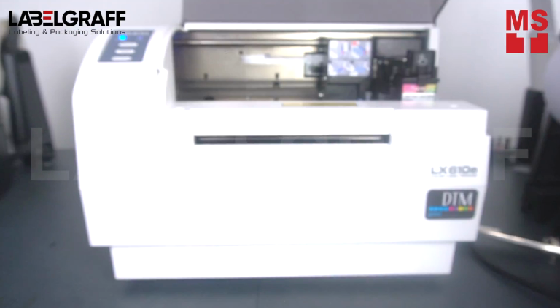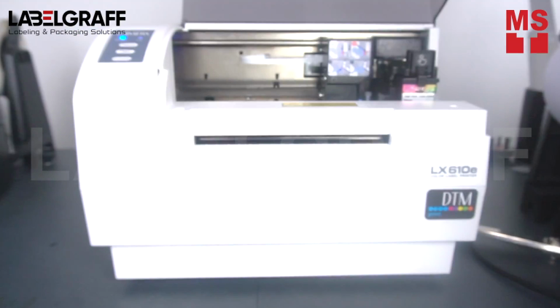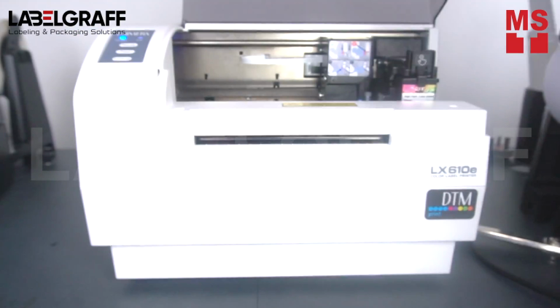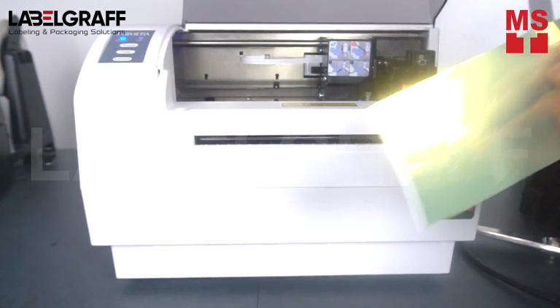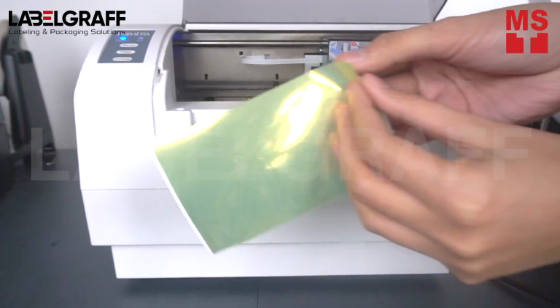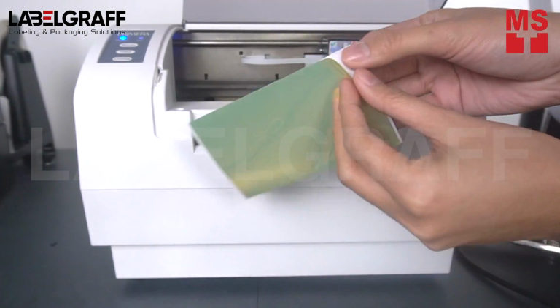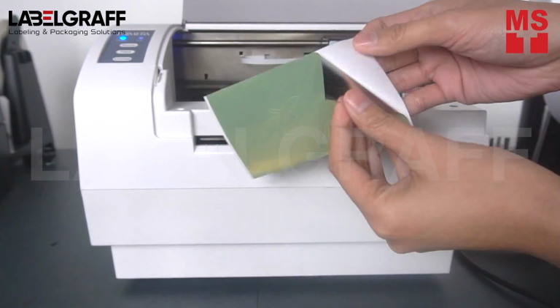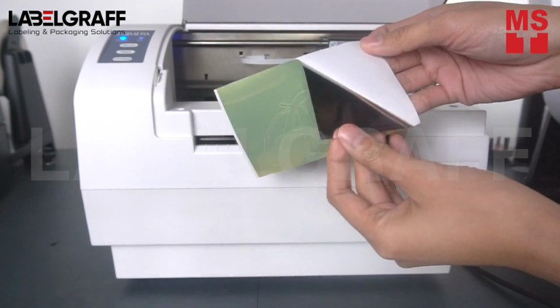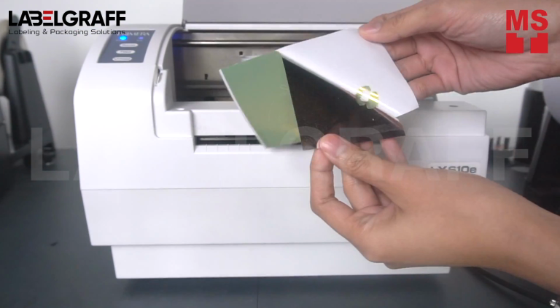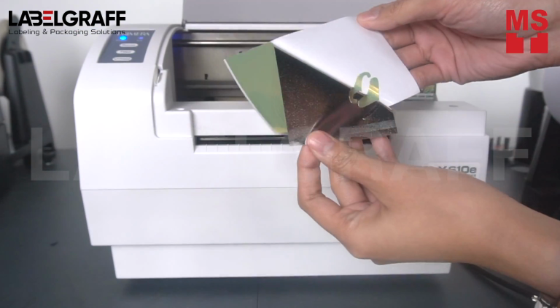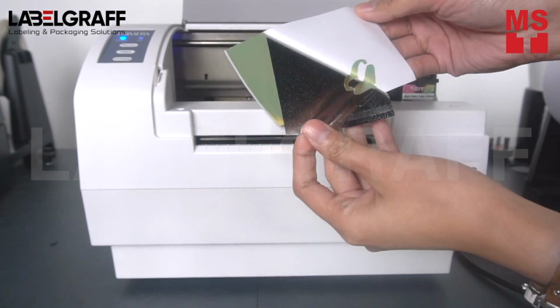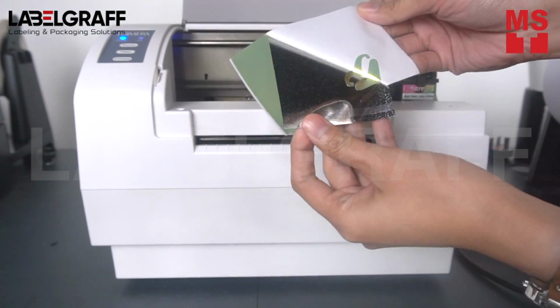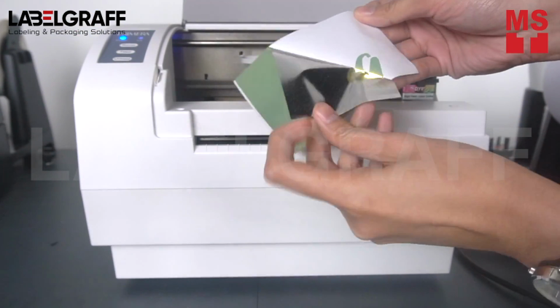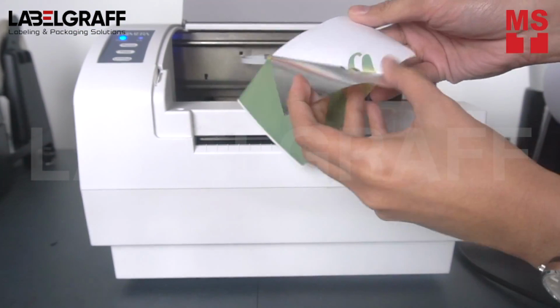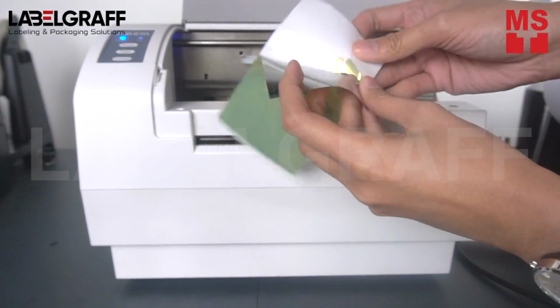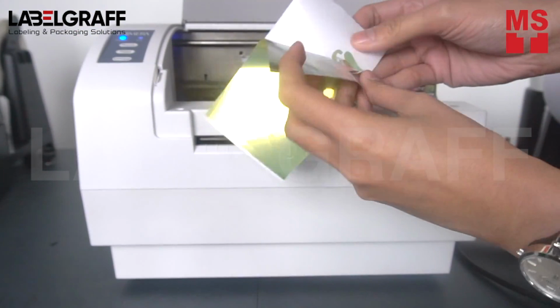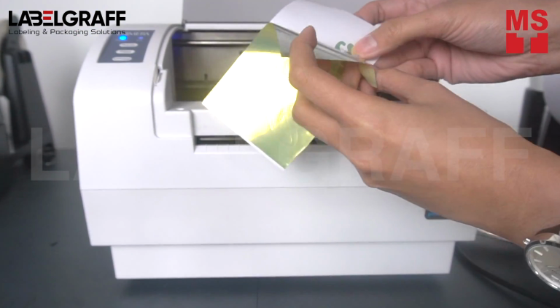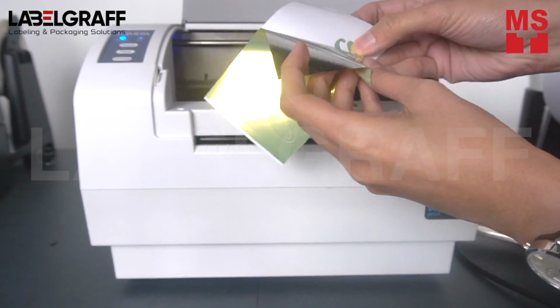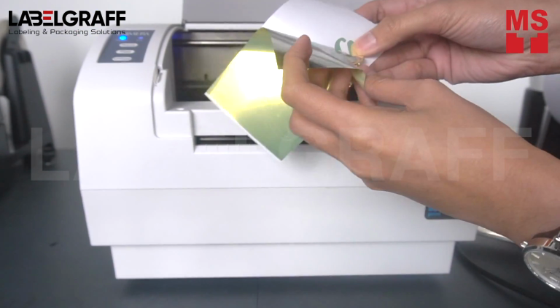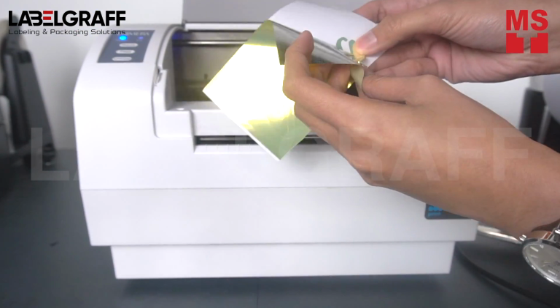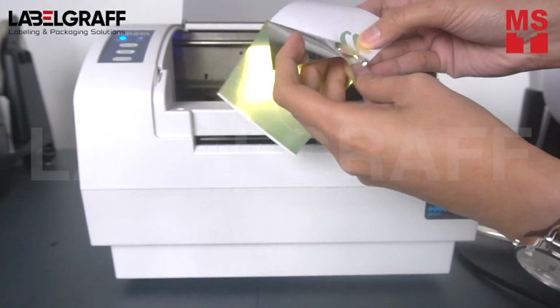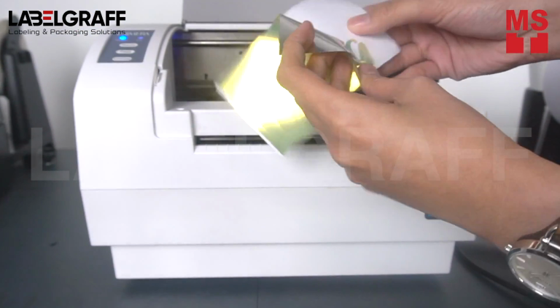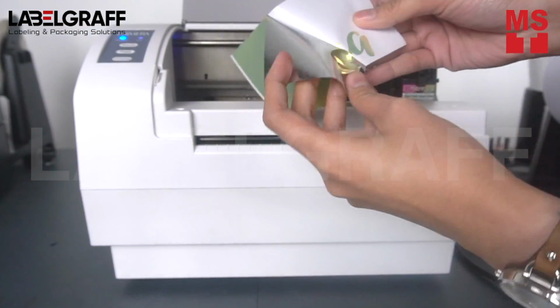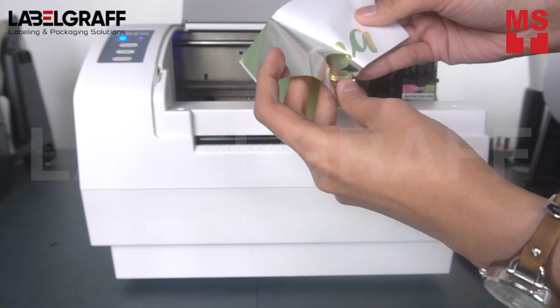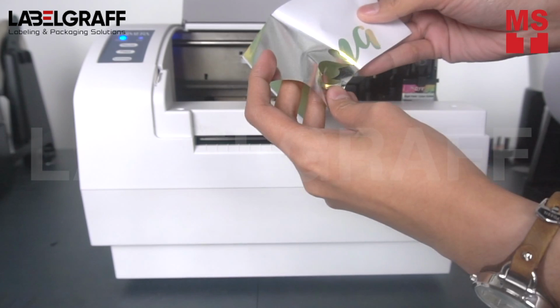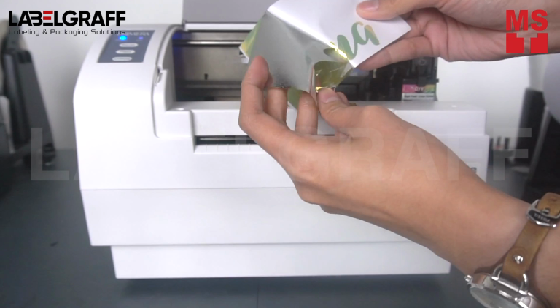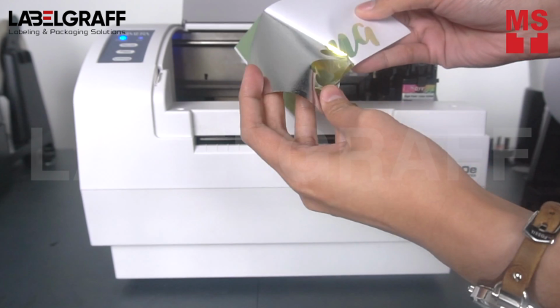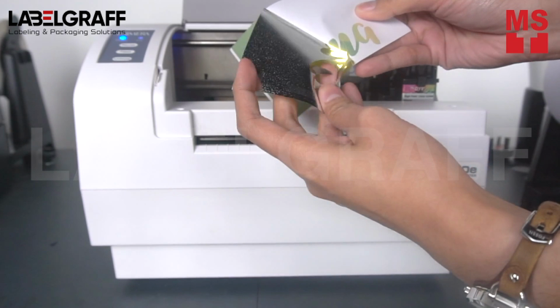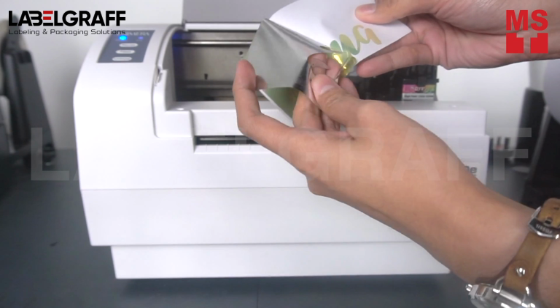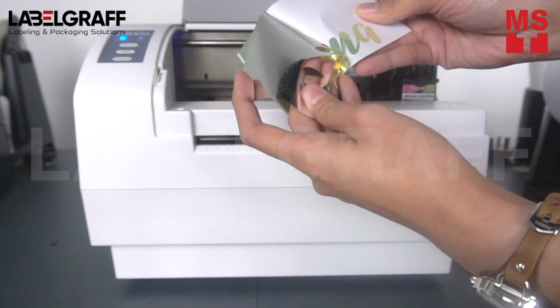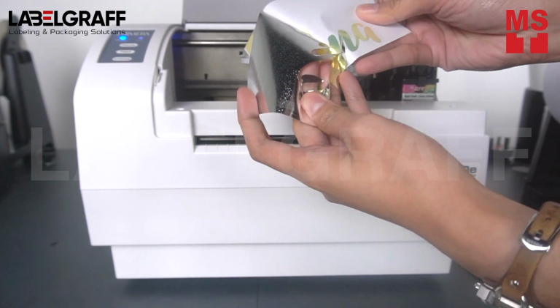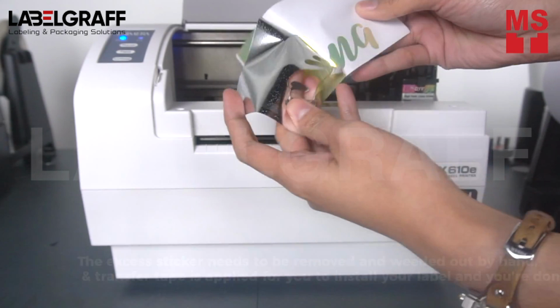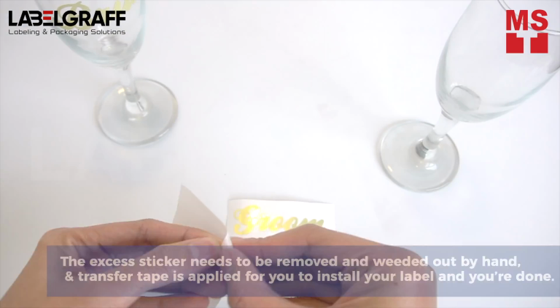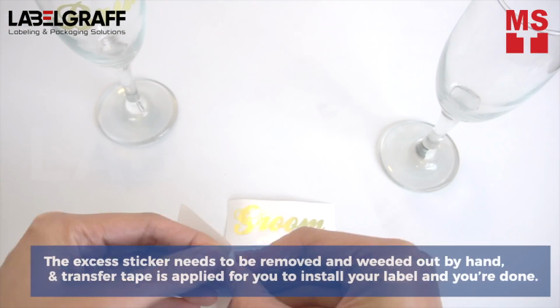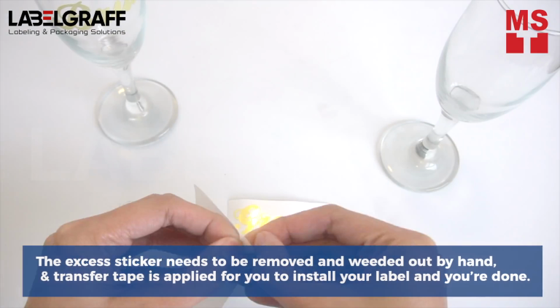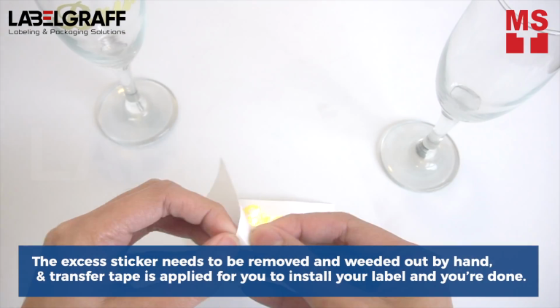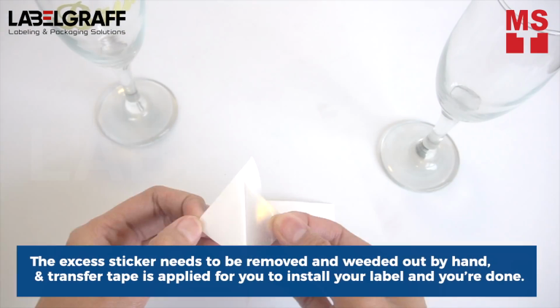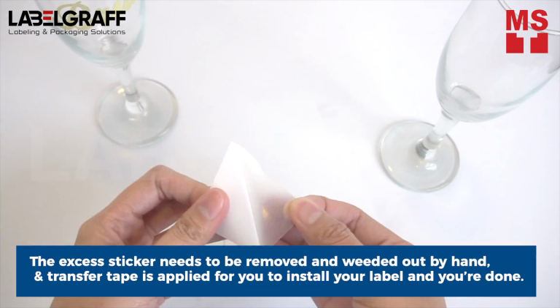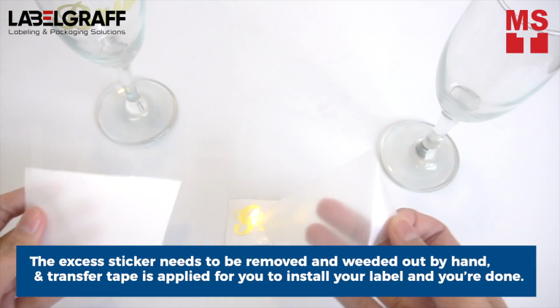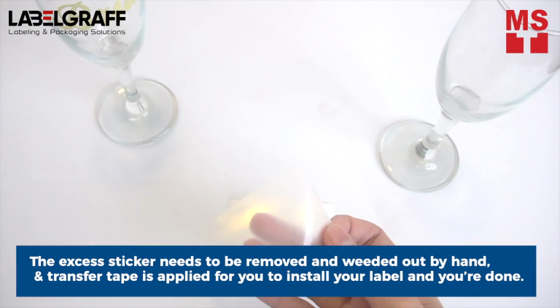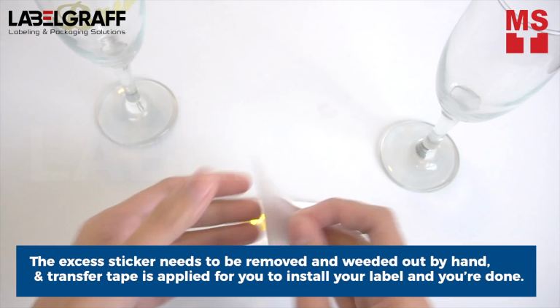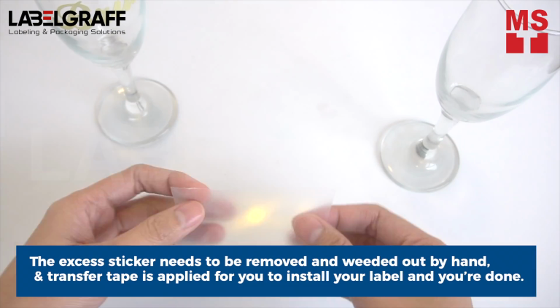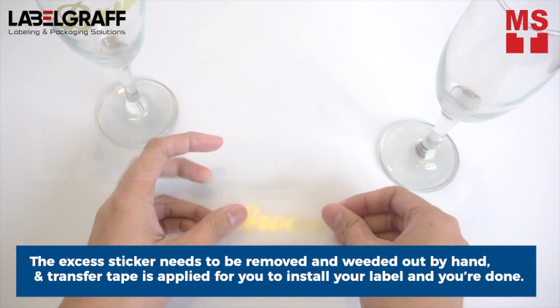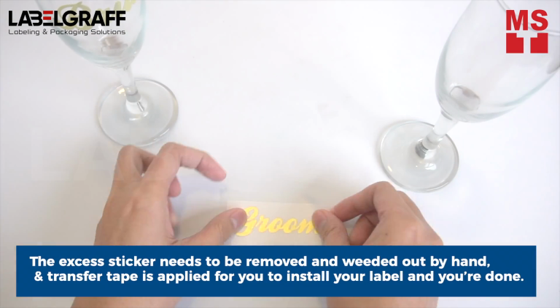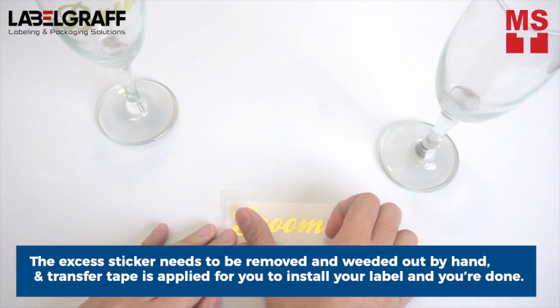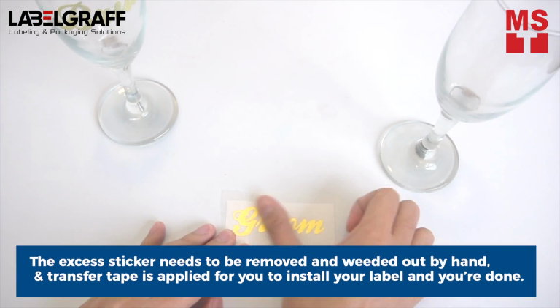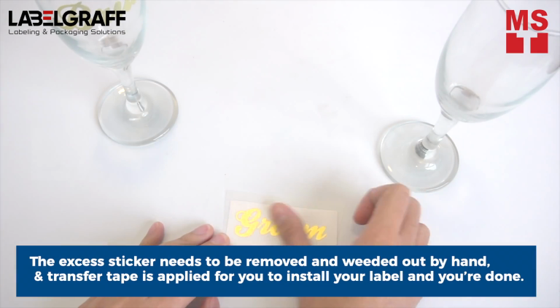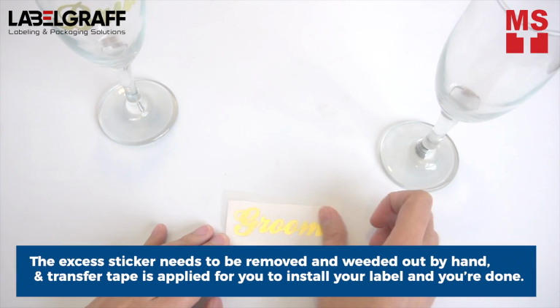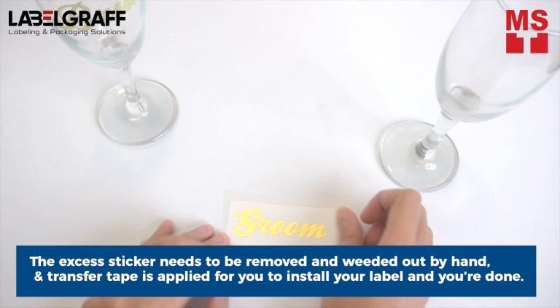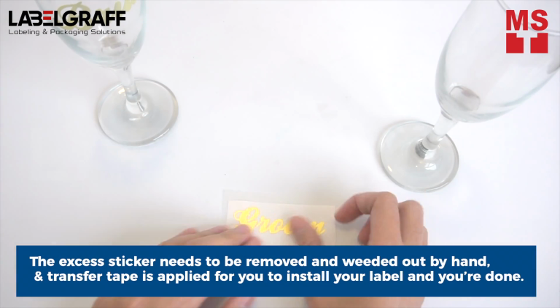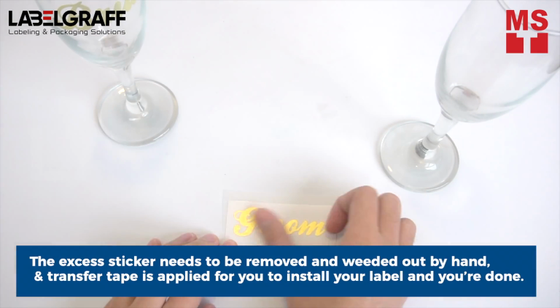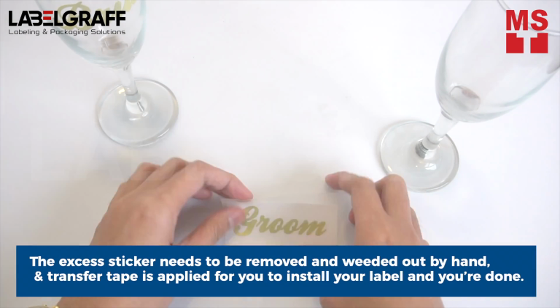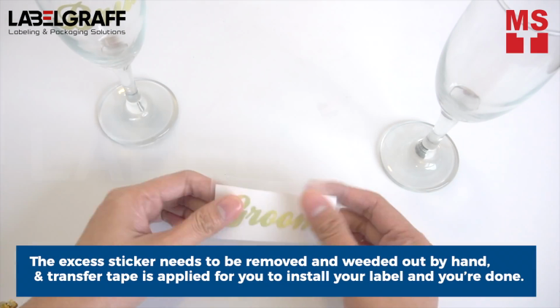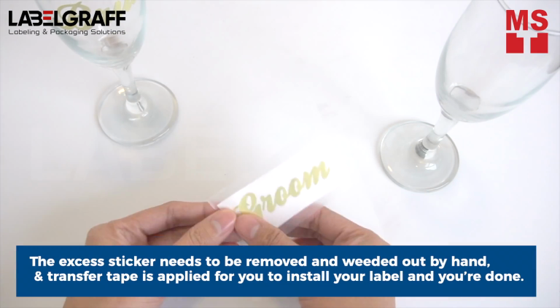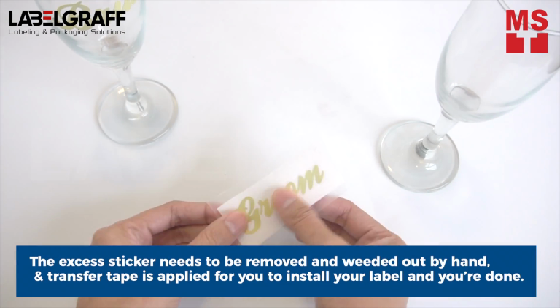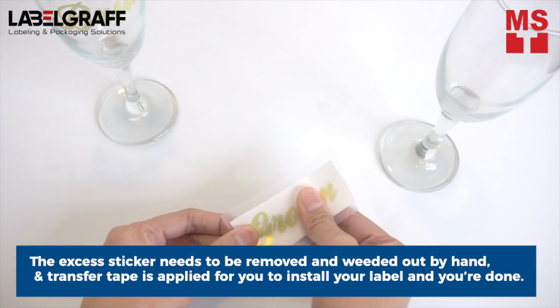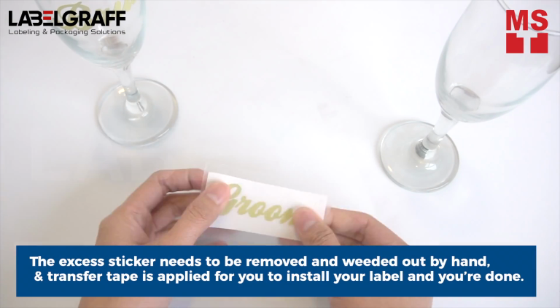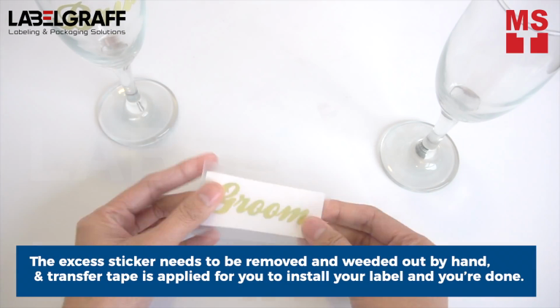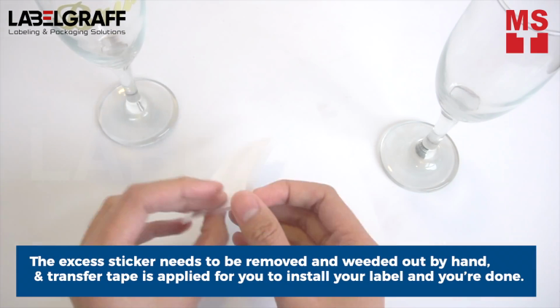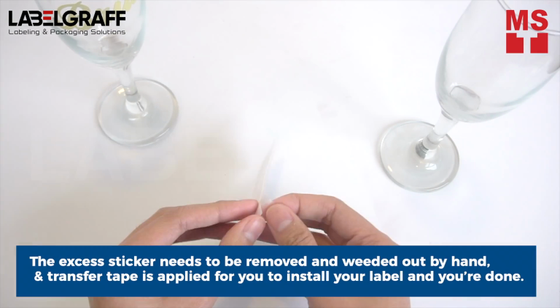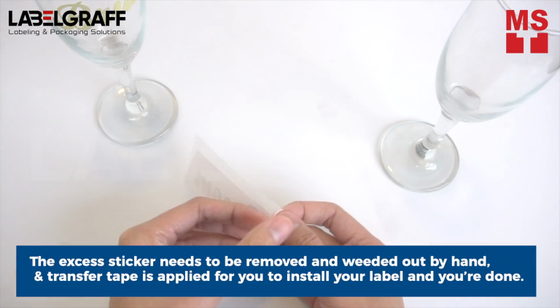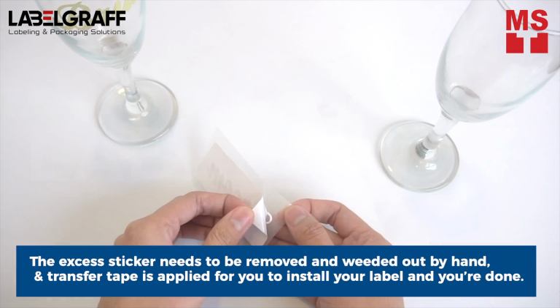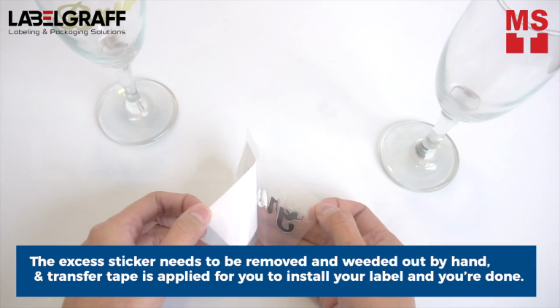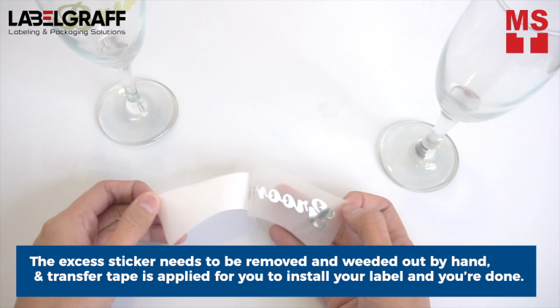Once you're done cutting the name, the excess sticker needs to be removed and weeded out by hand, and the transfer tape is applied for you to install your label — and you're done!